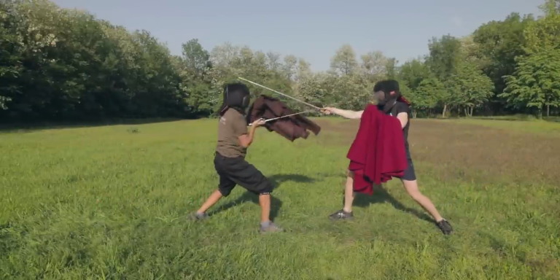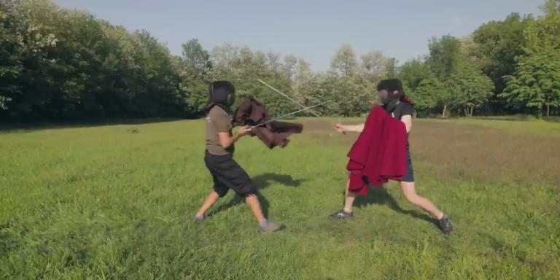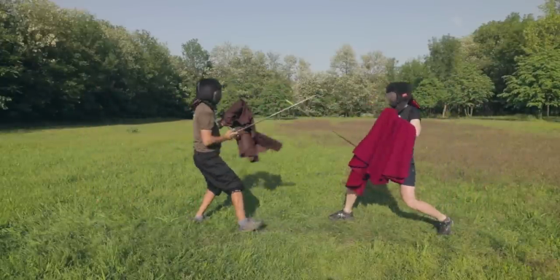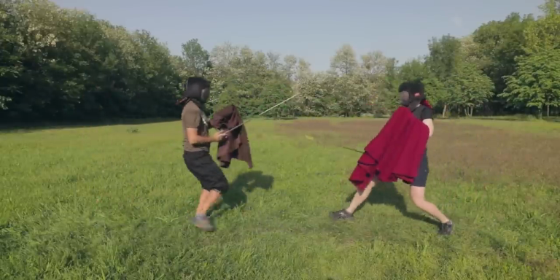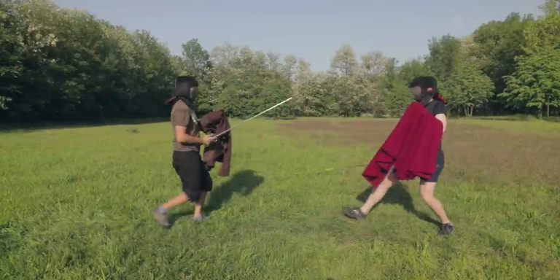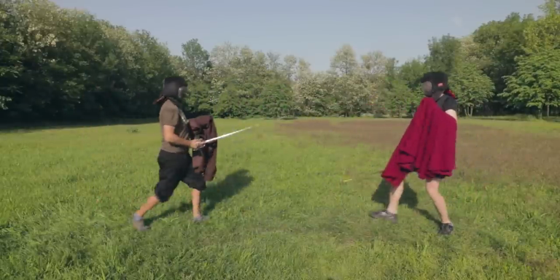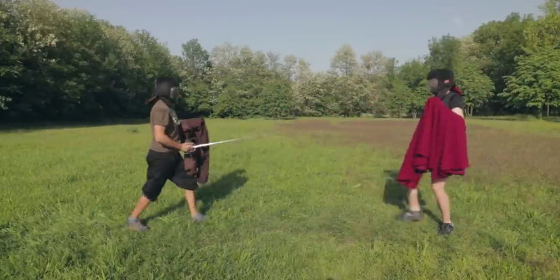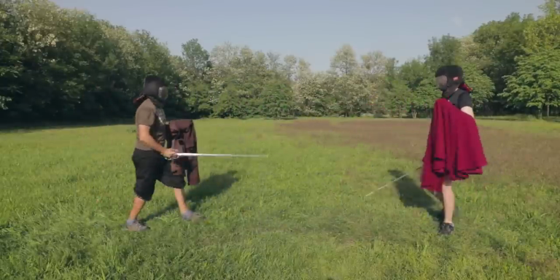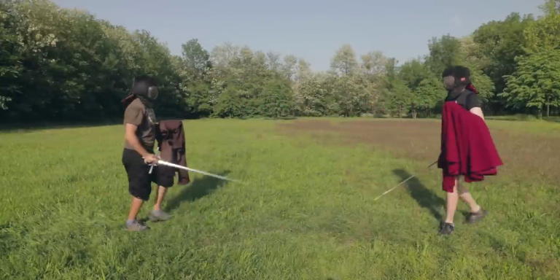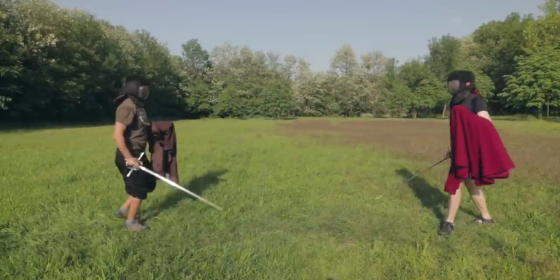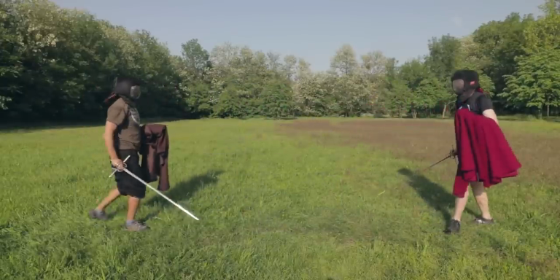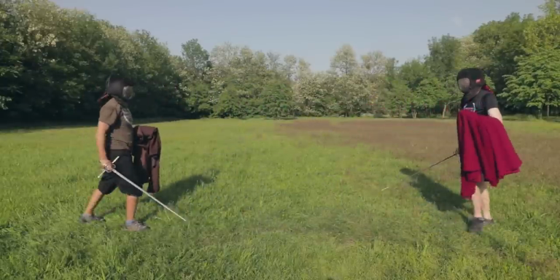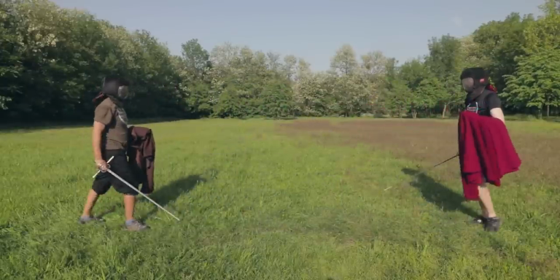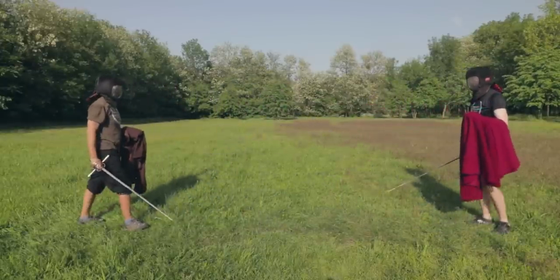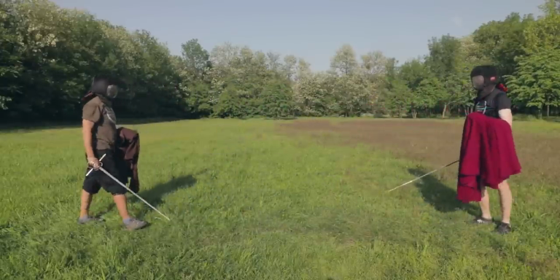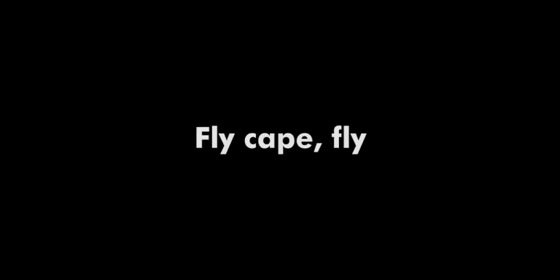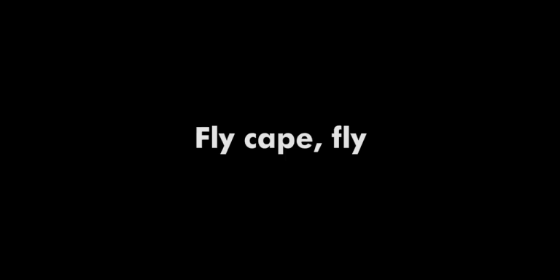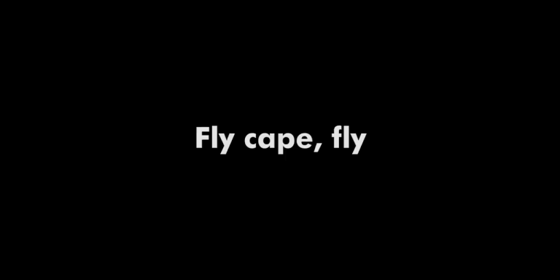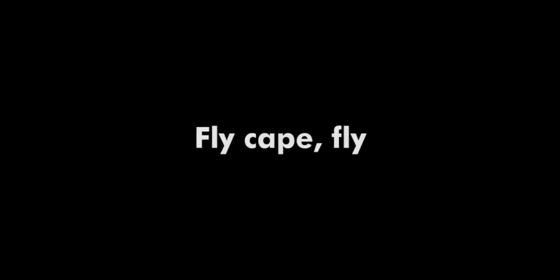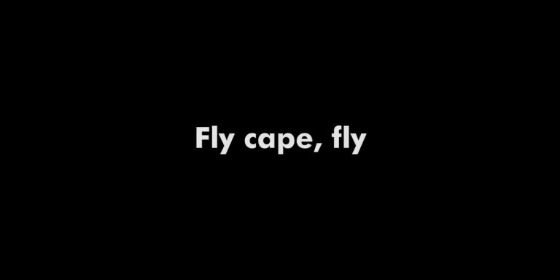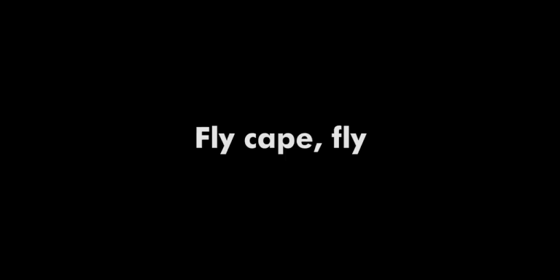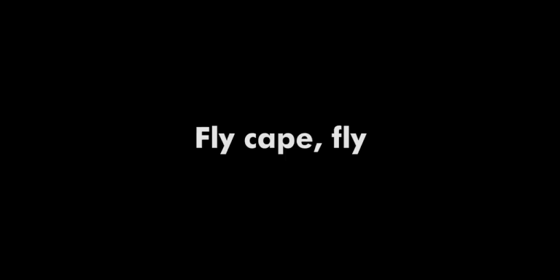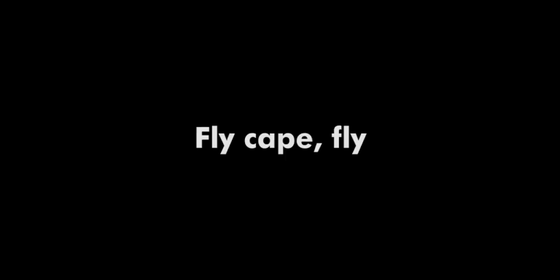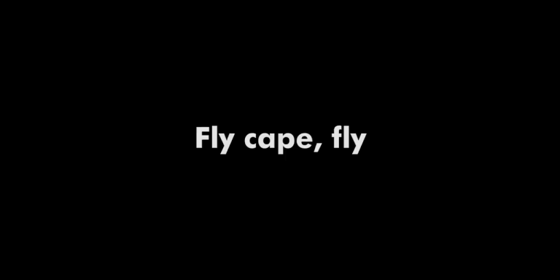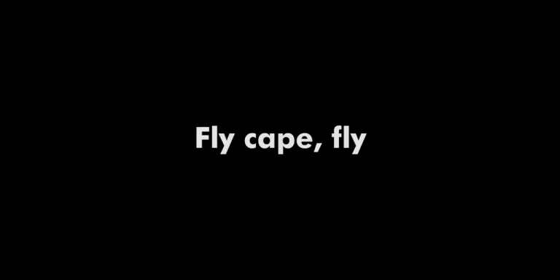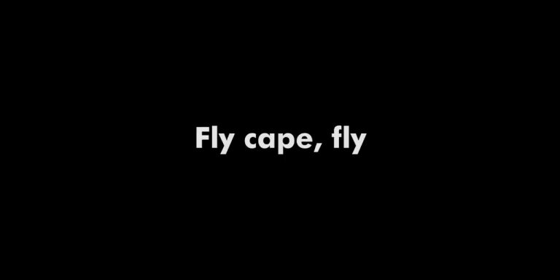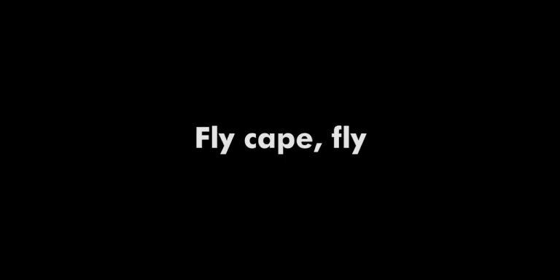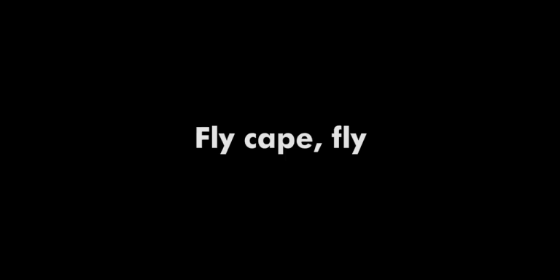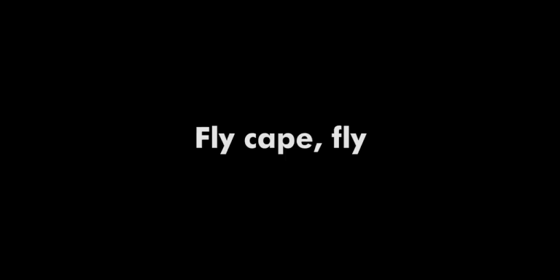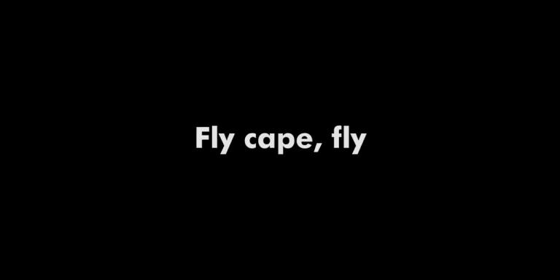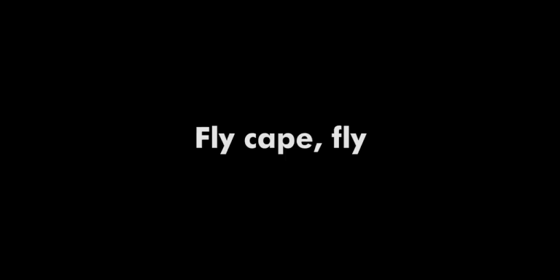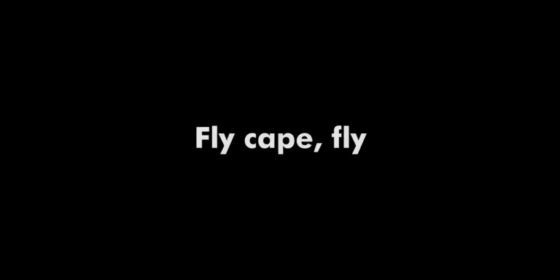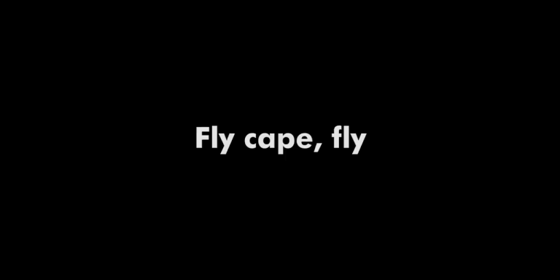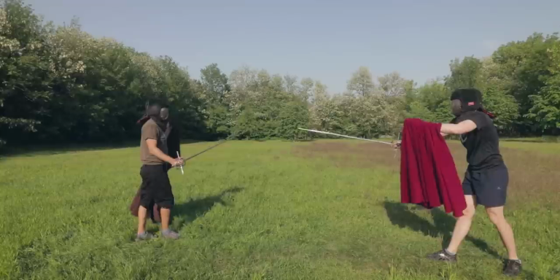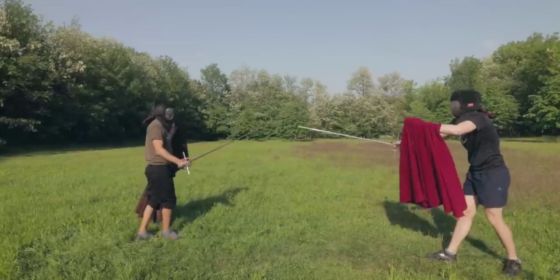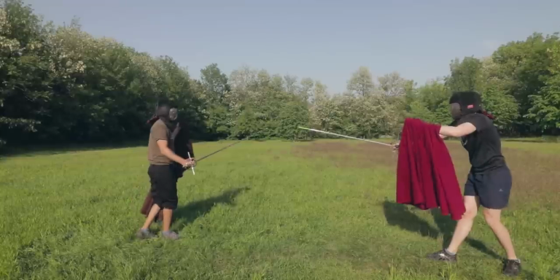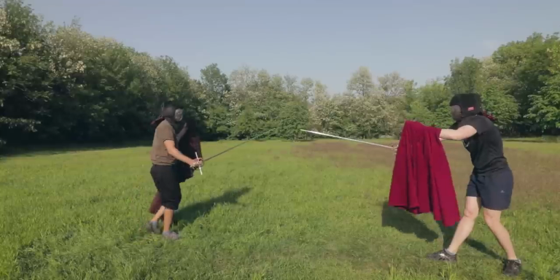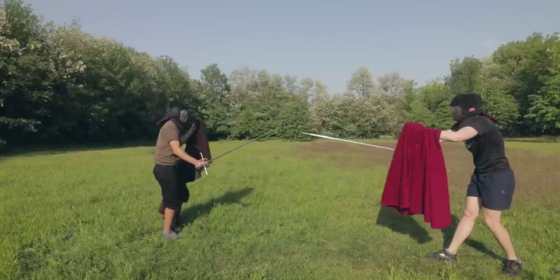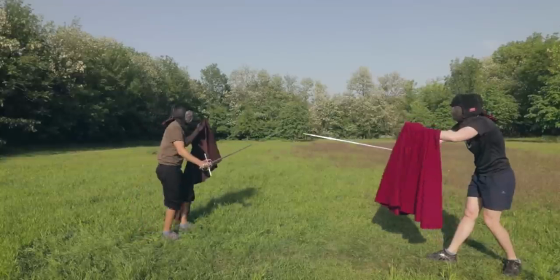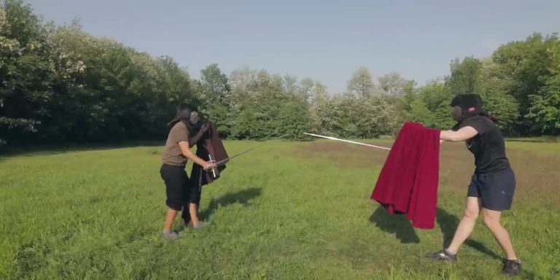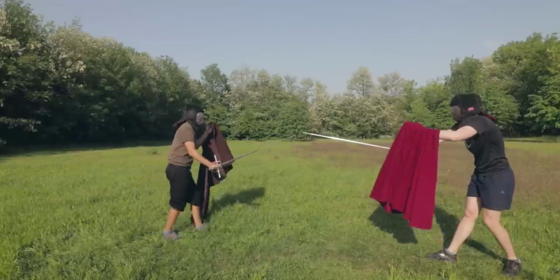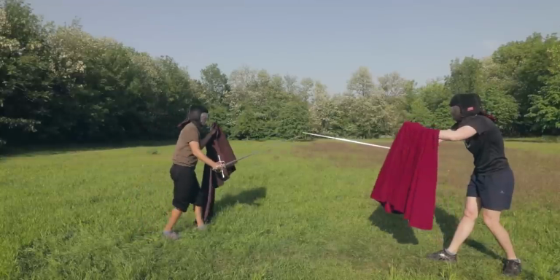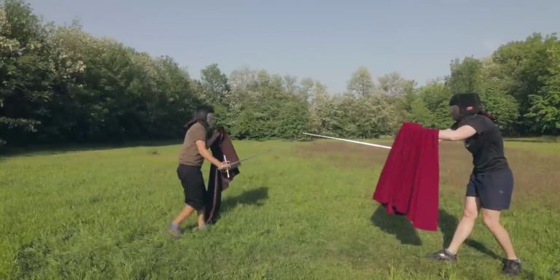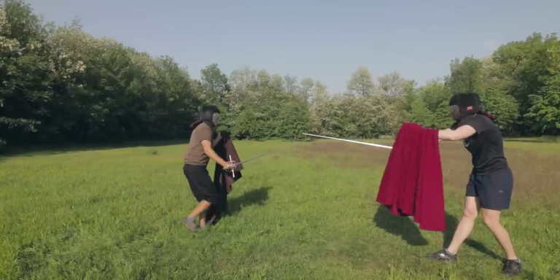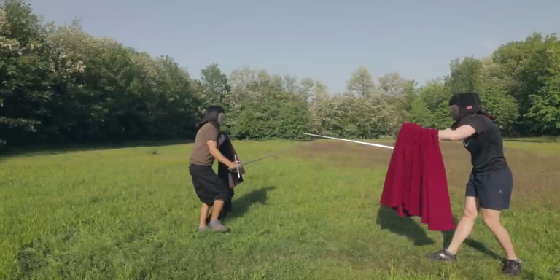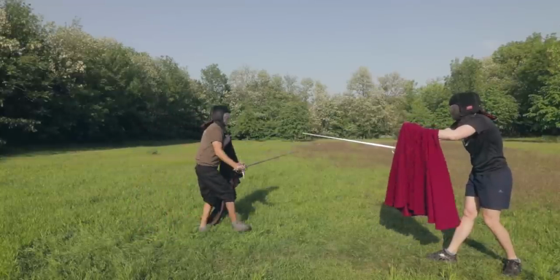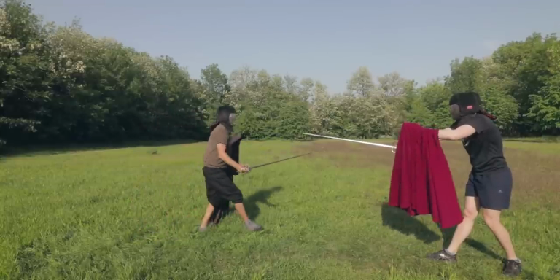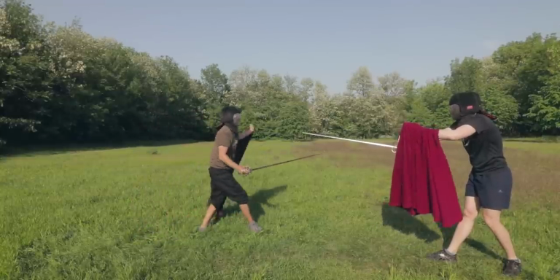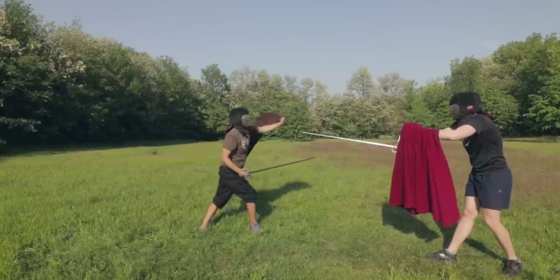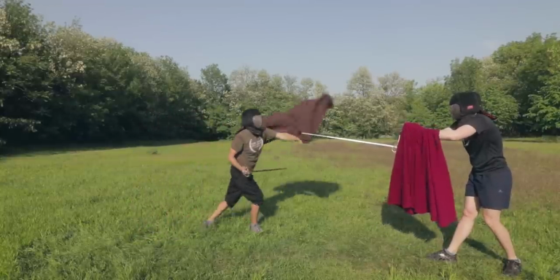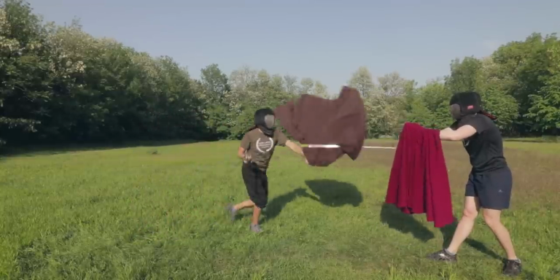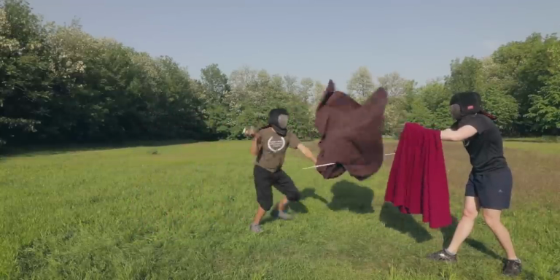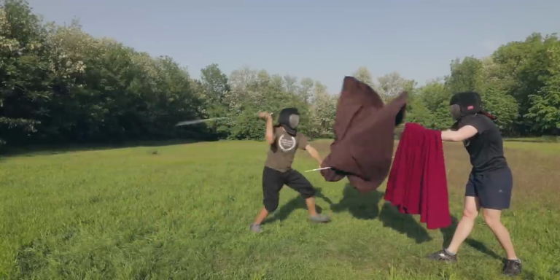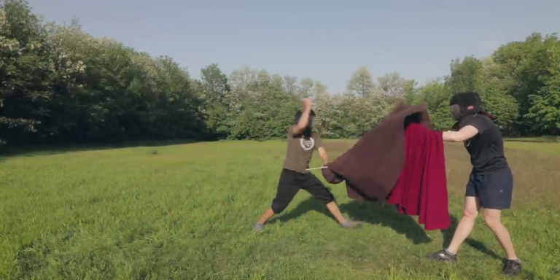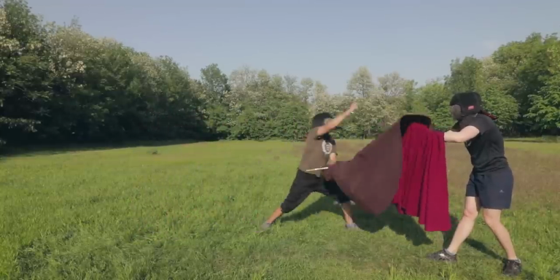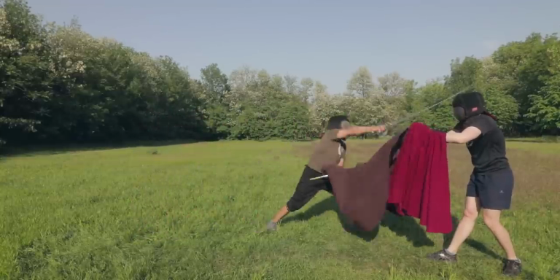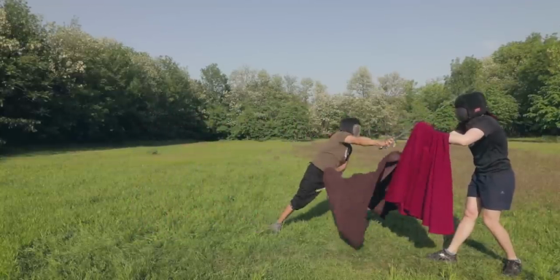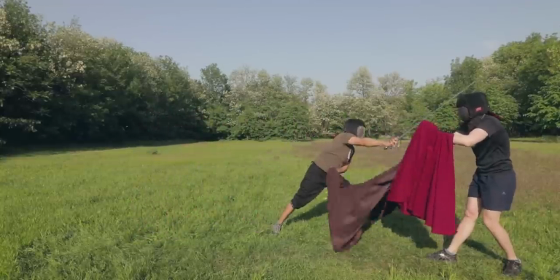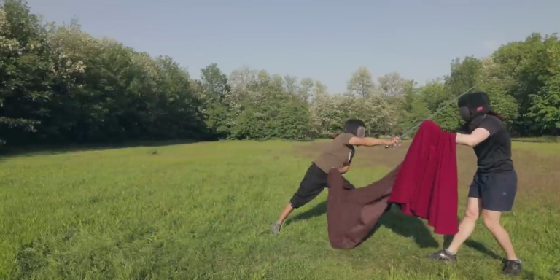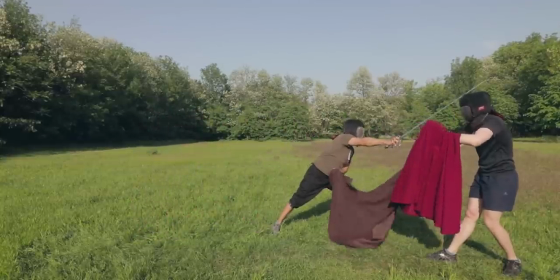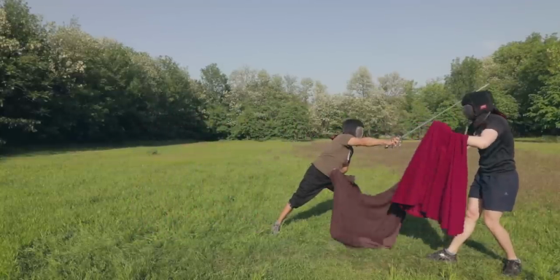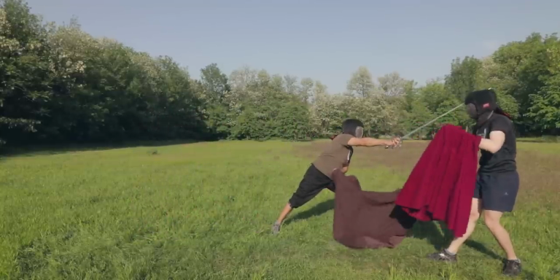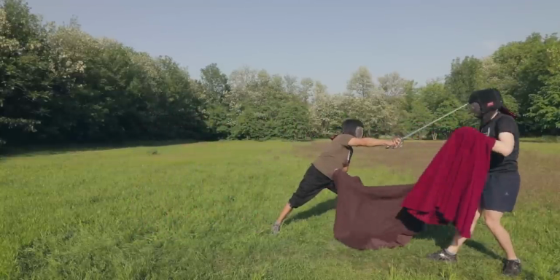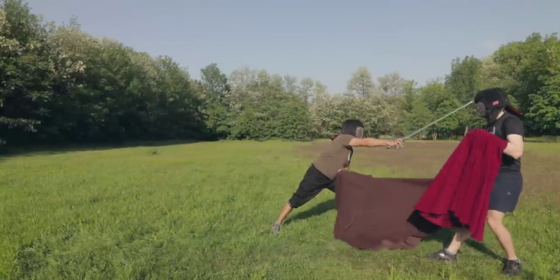Fifthly, don't spin or twist the cape. Spinning the cape creates tempos or occasions for an attack and makes you much more predictable.